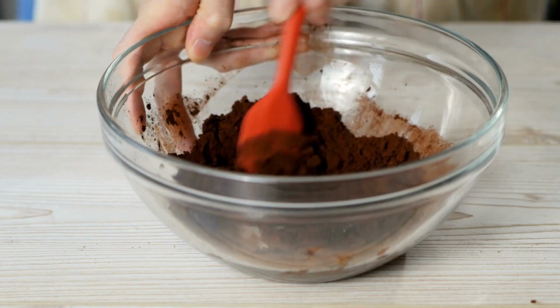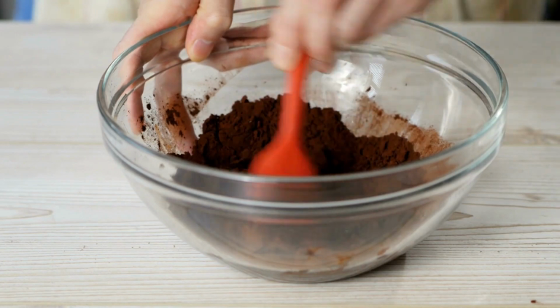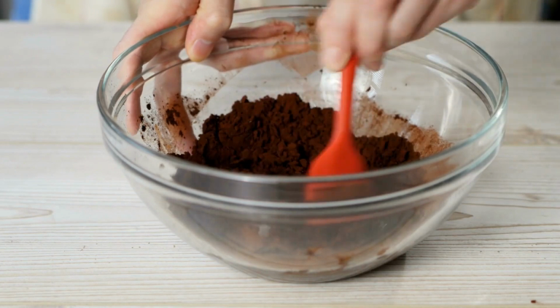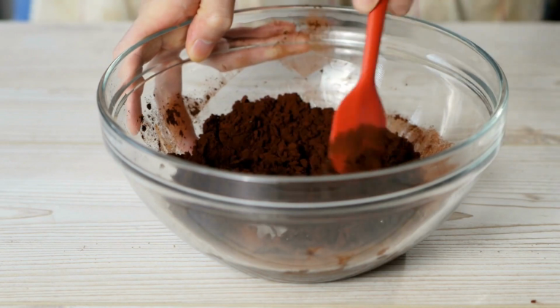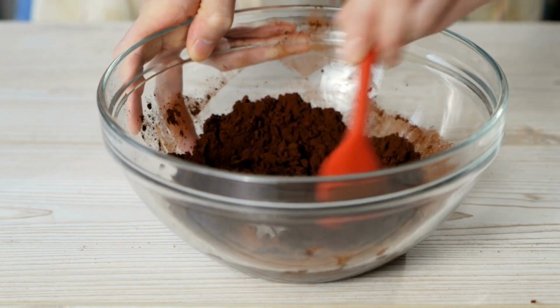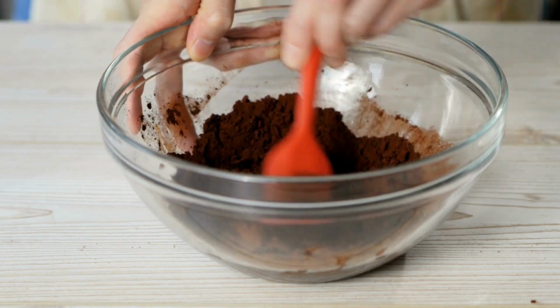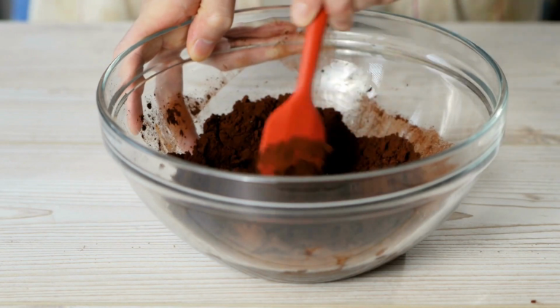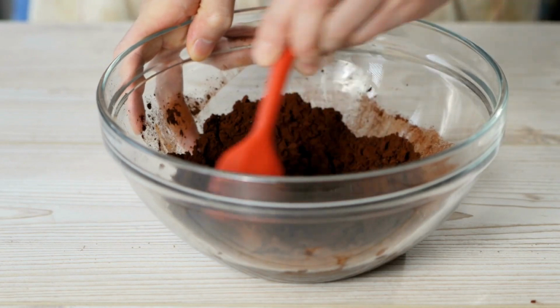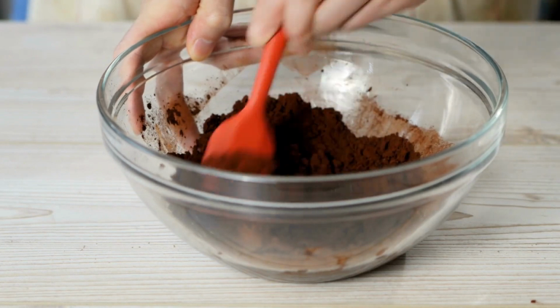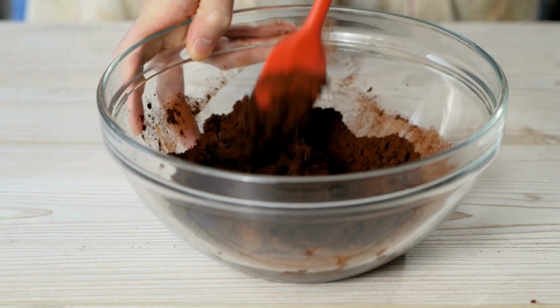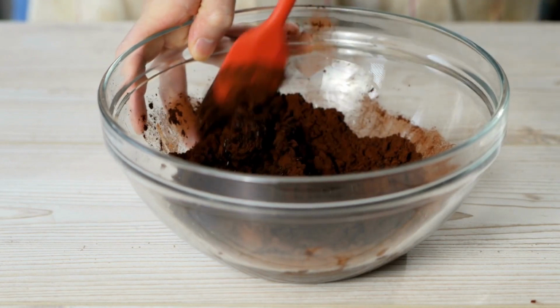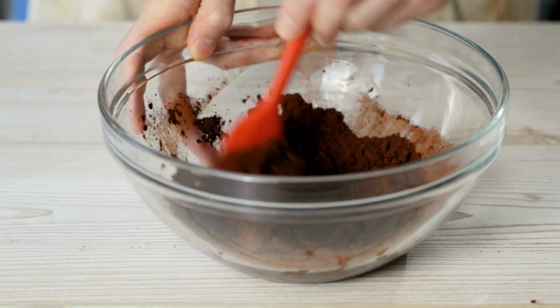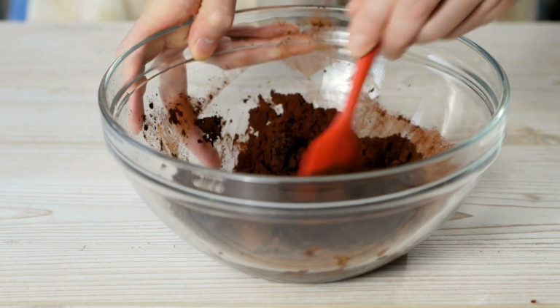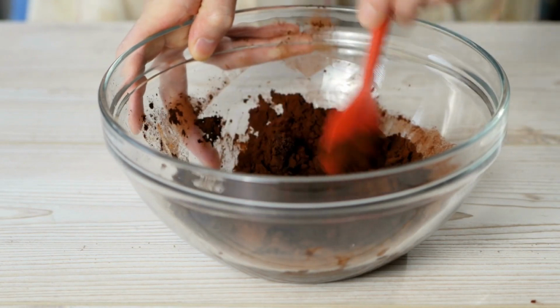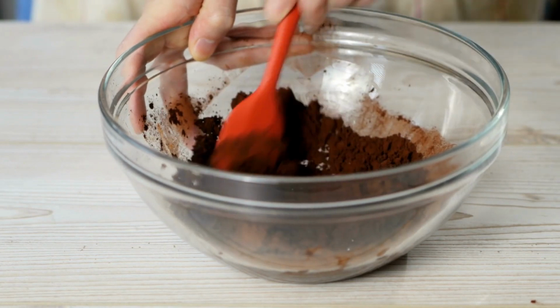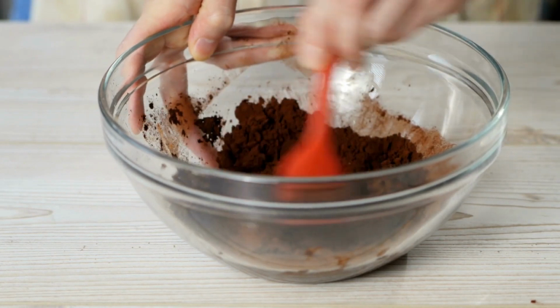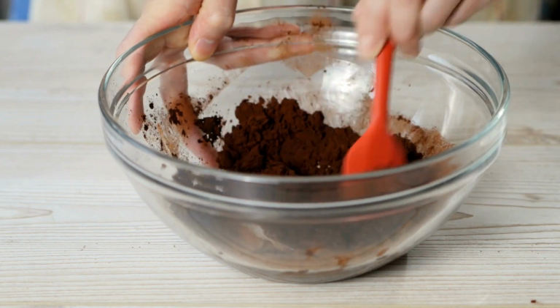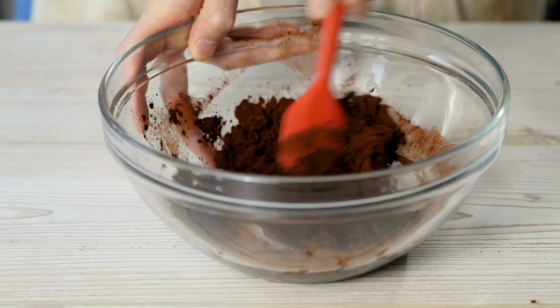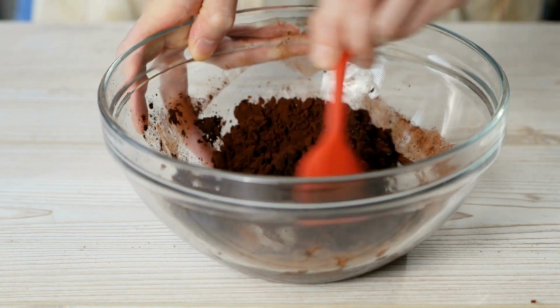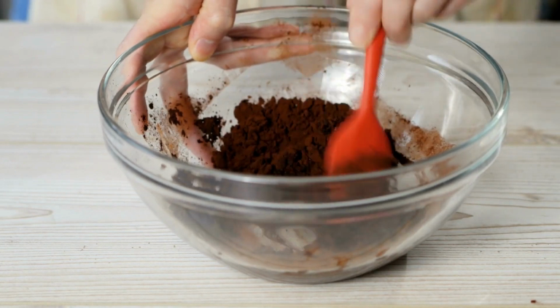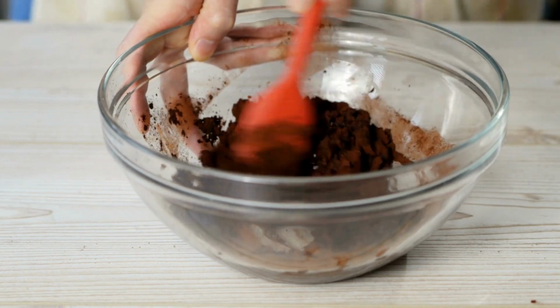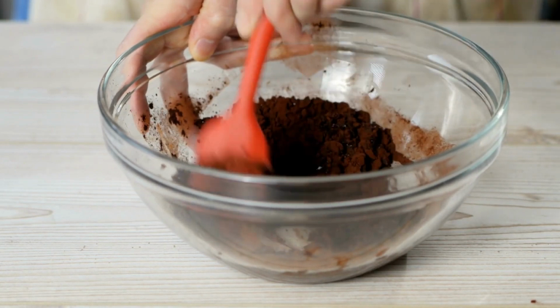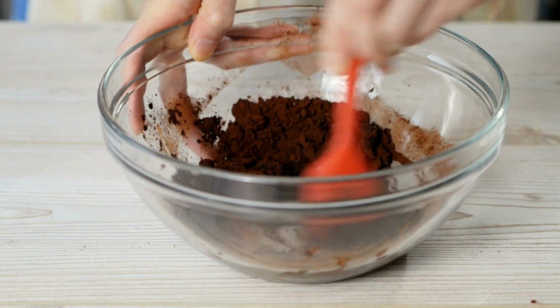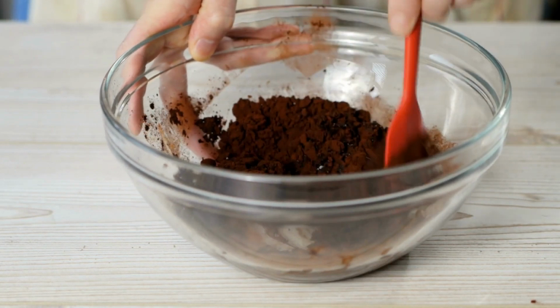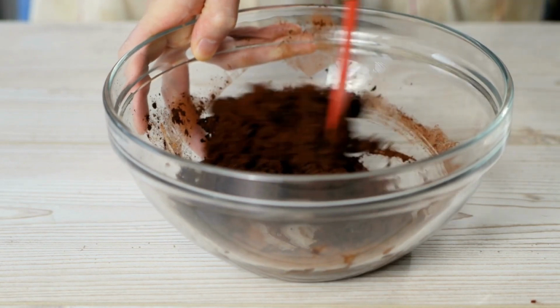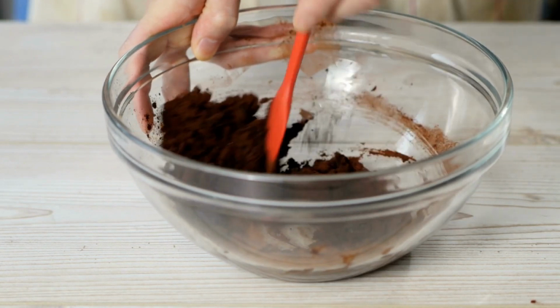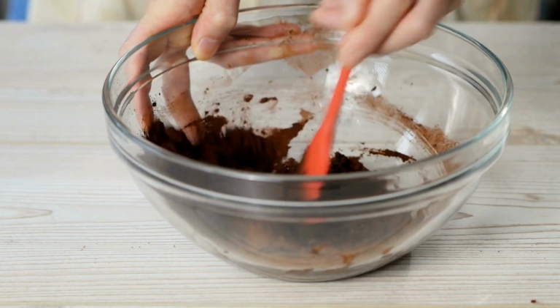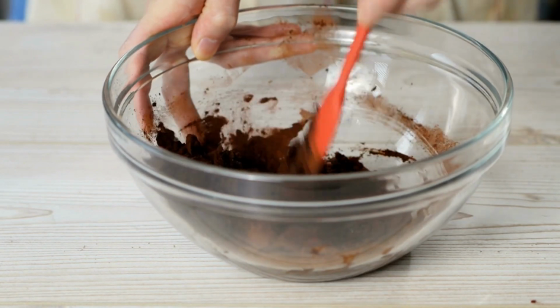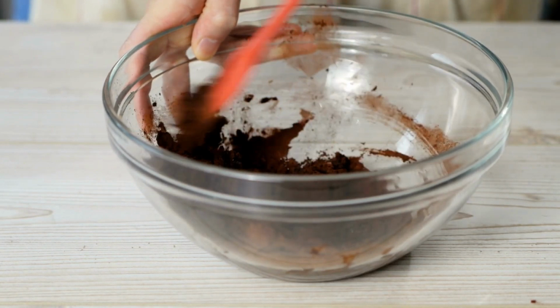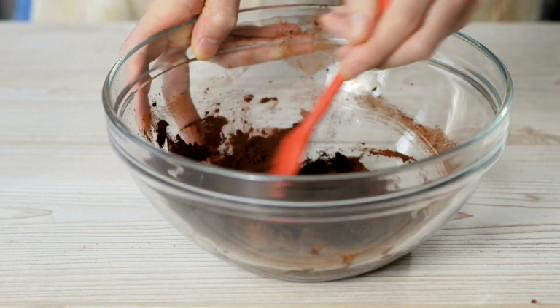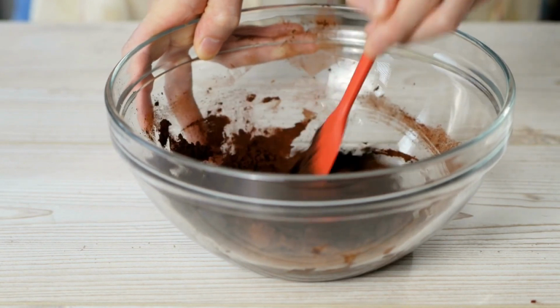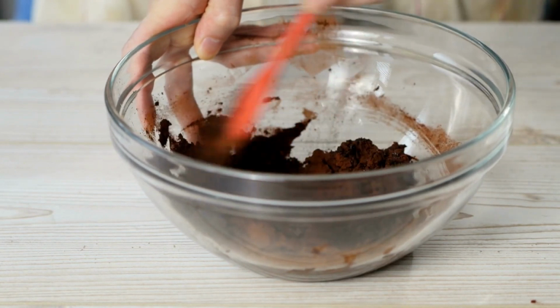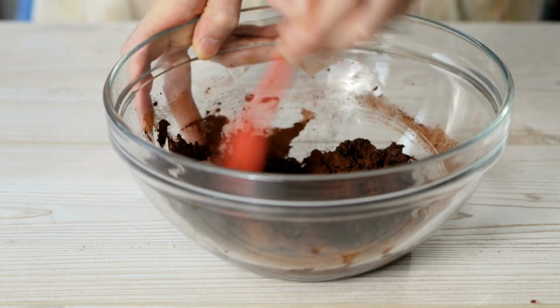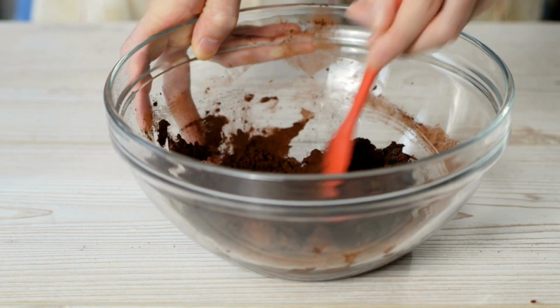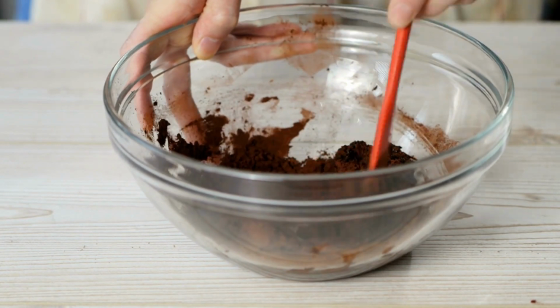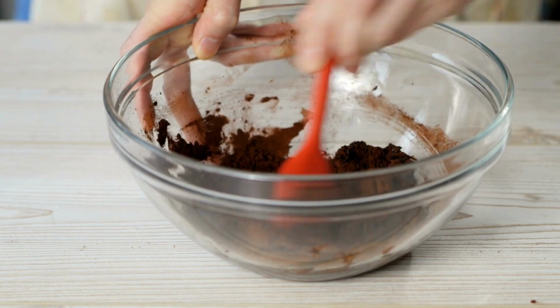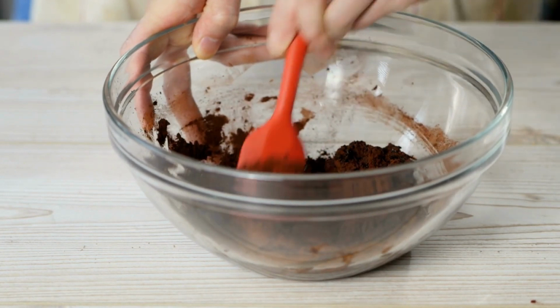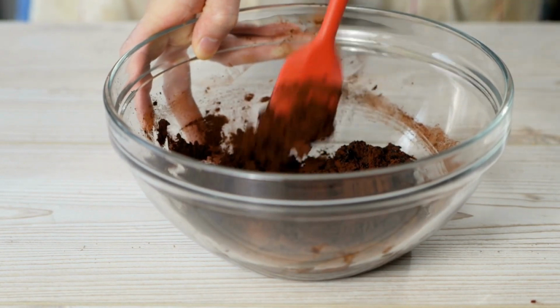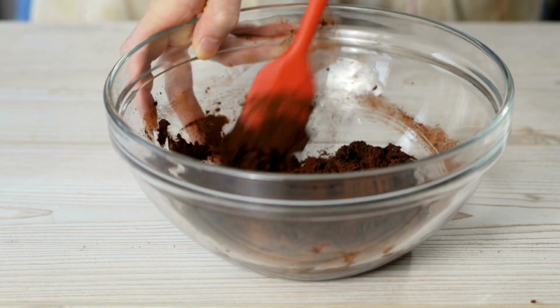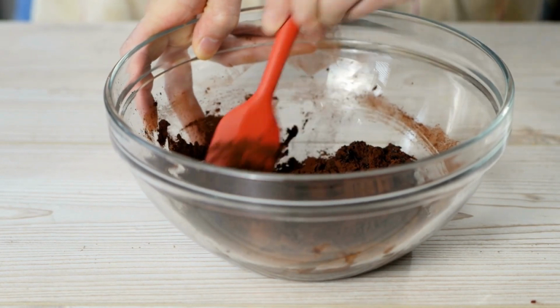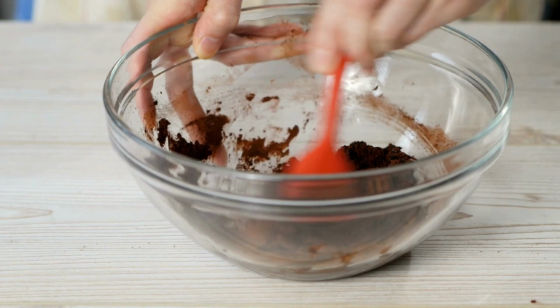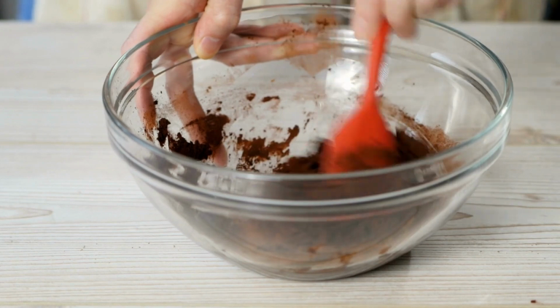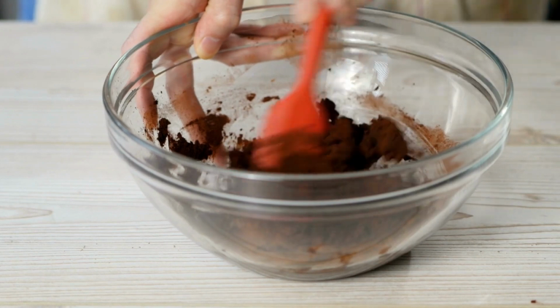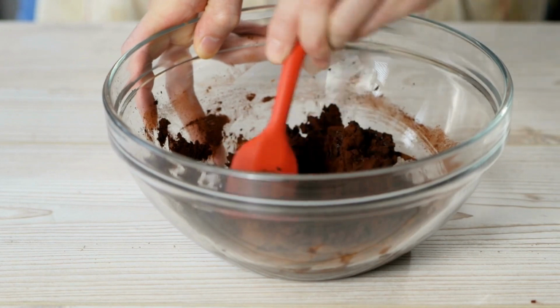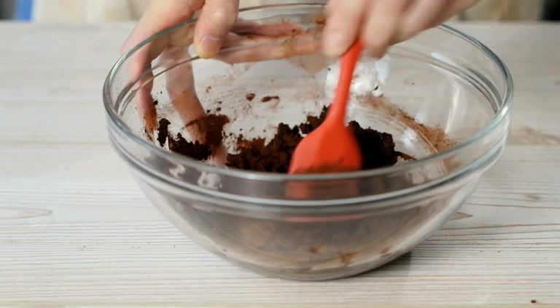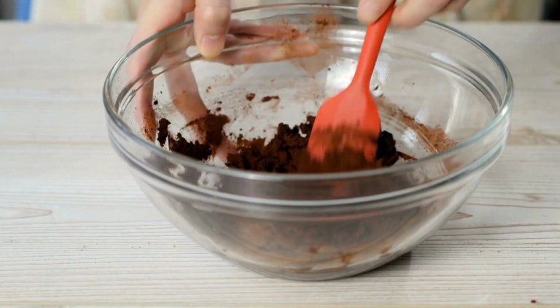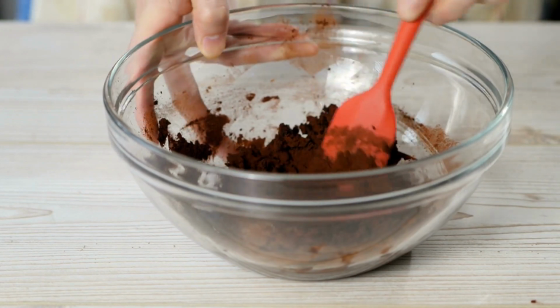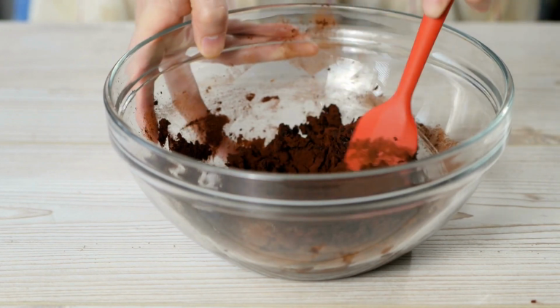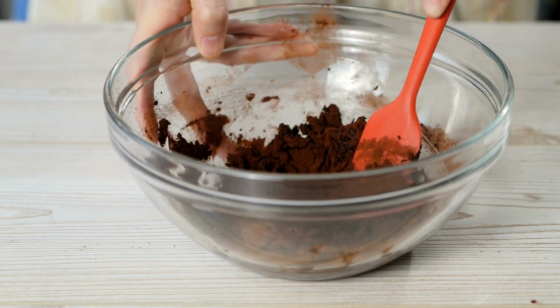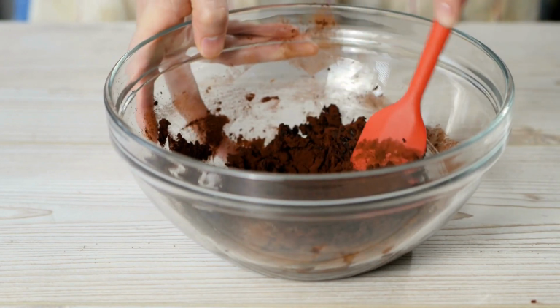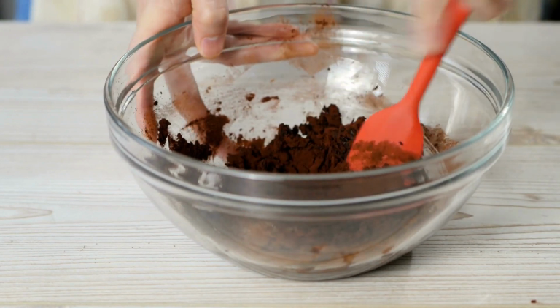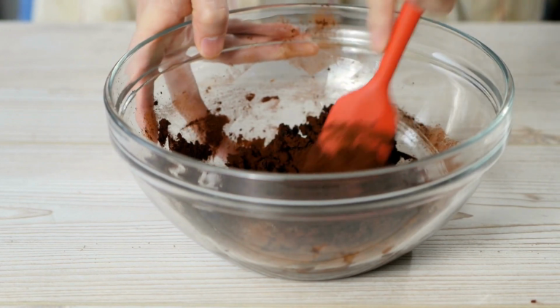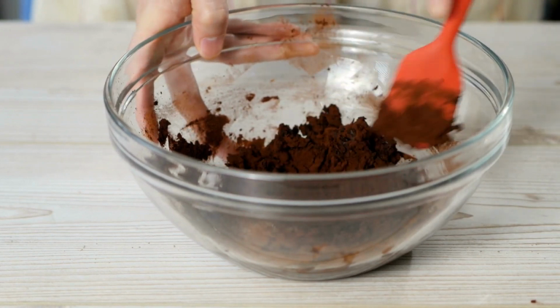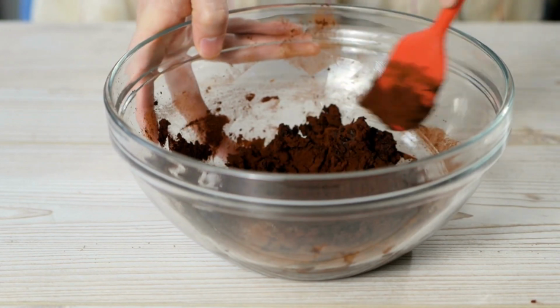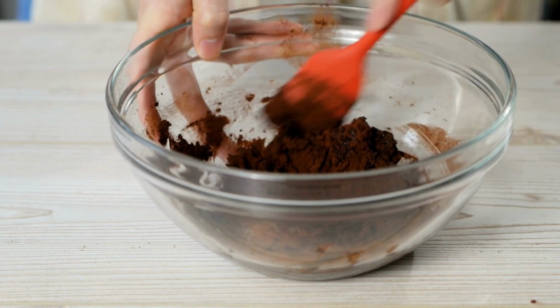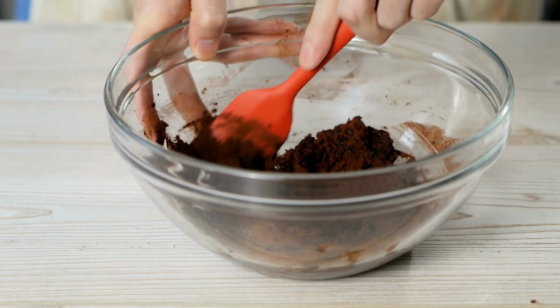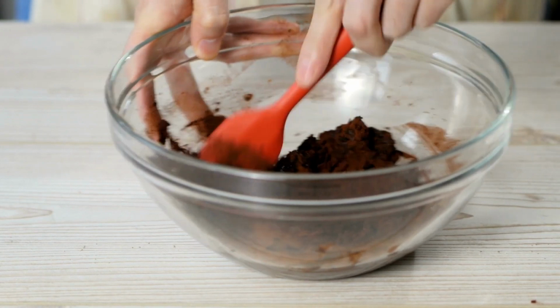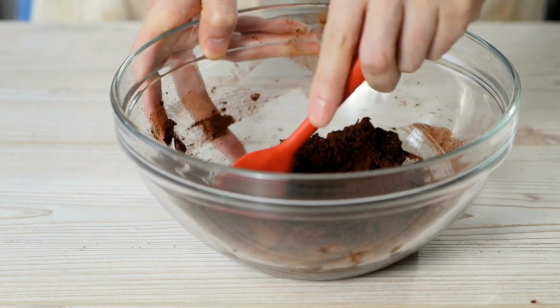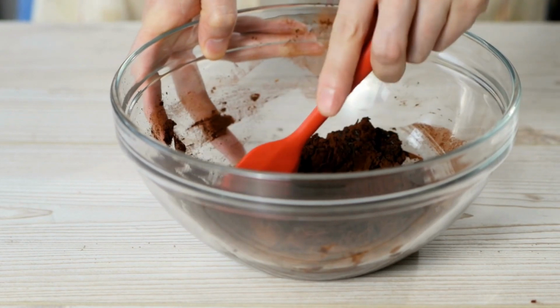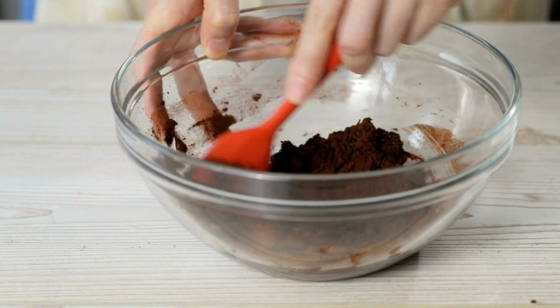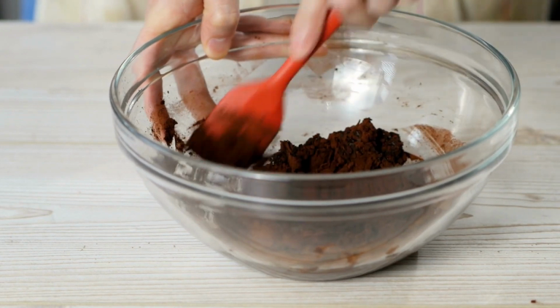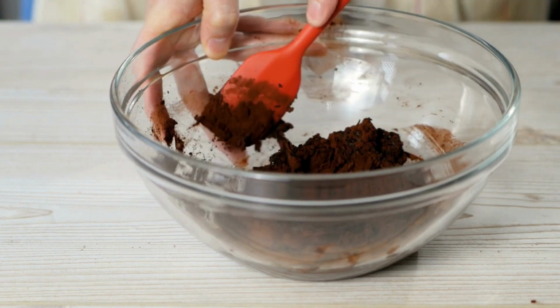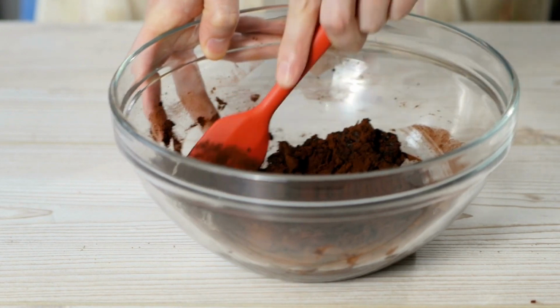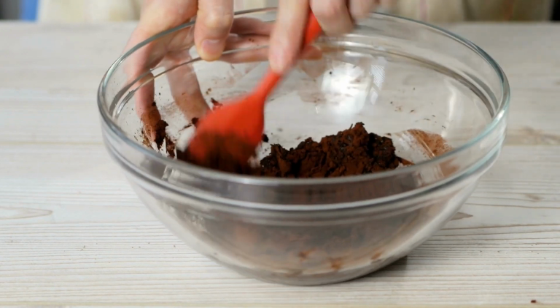Homemade hot cocoa. Make your own hot cocoa instead of buying a prepared one, then top it with handmade marshmallows.